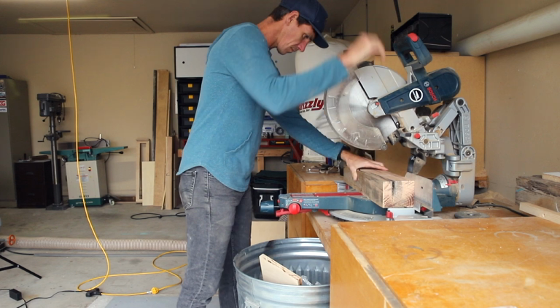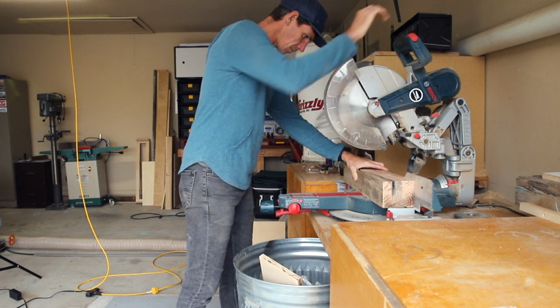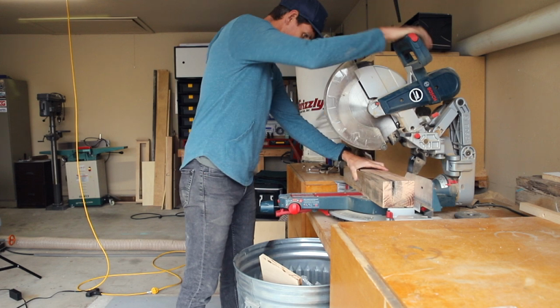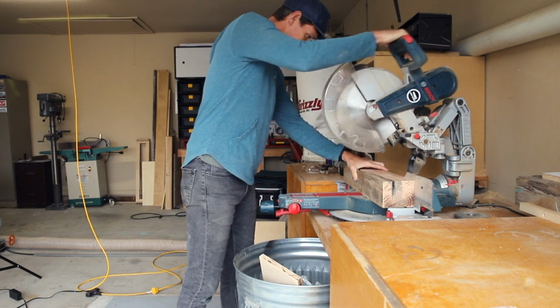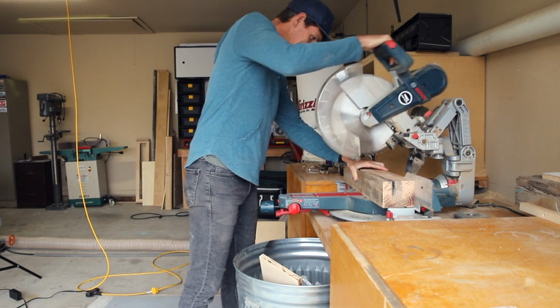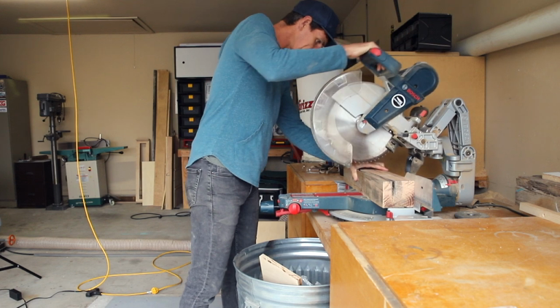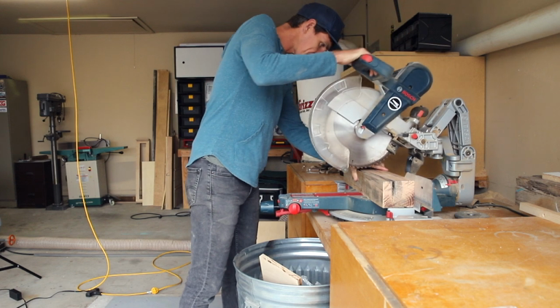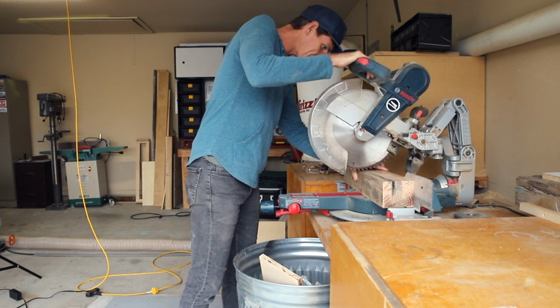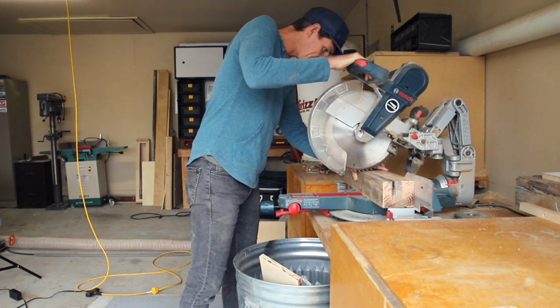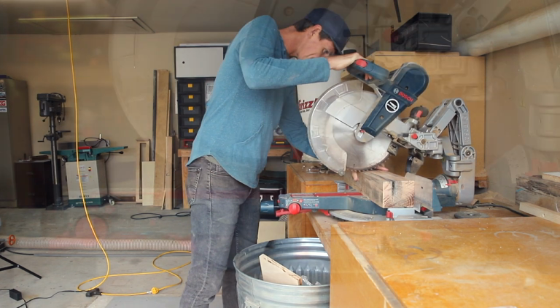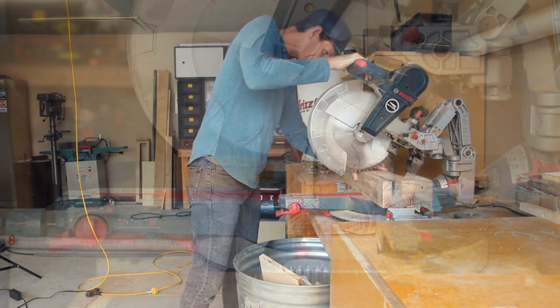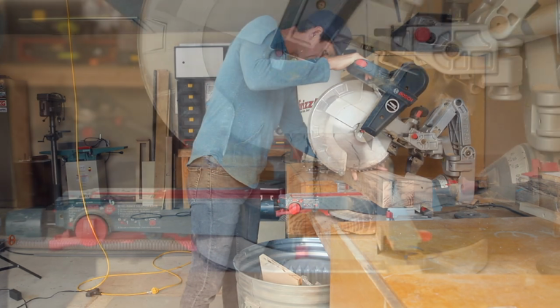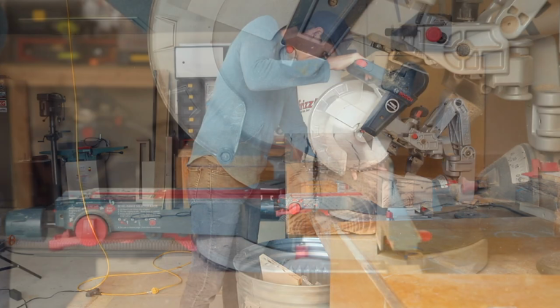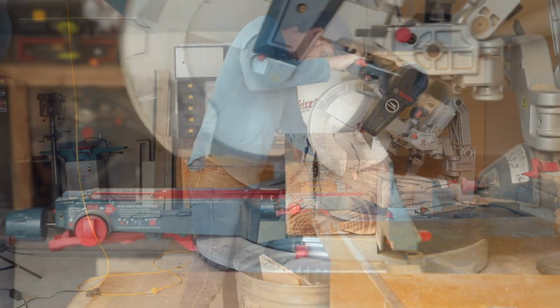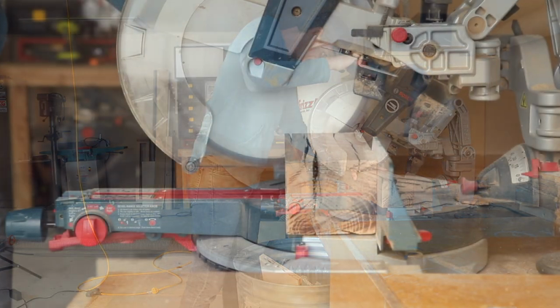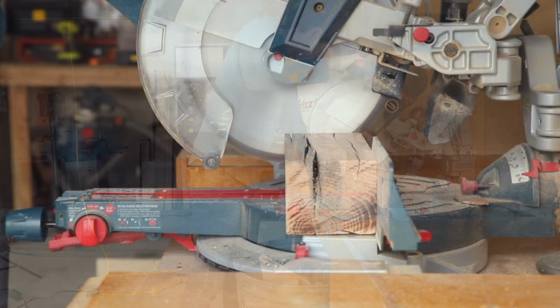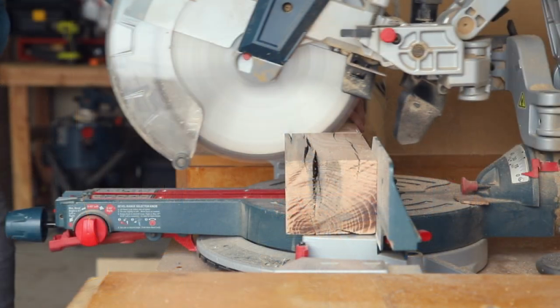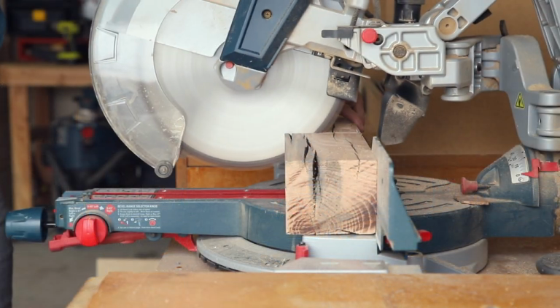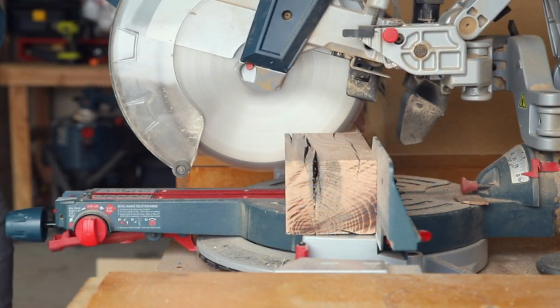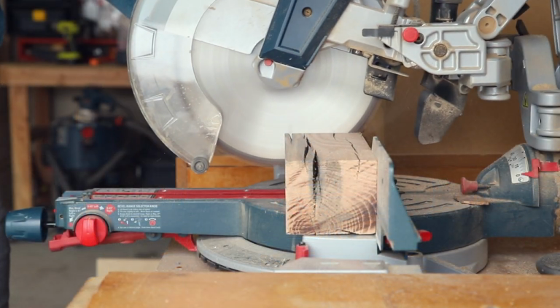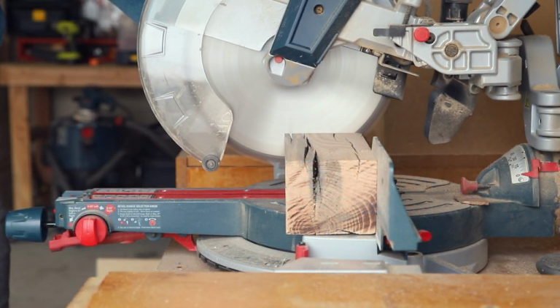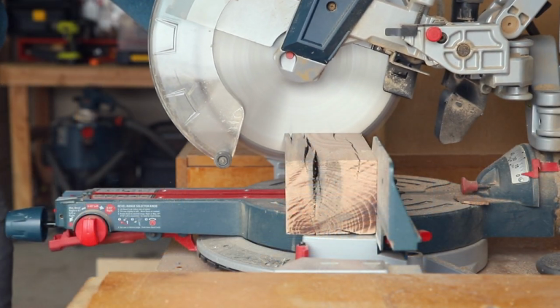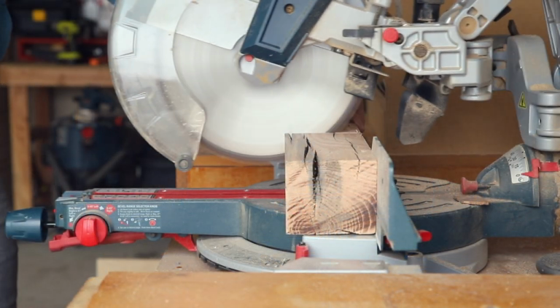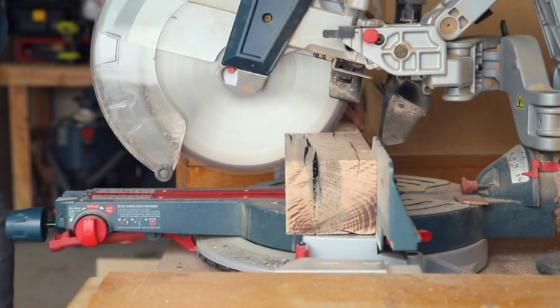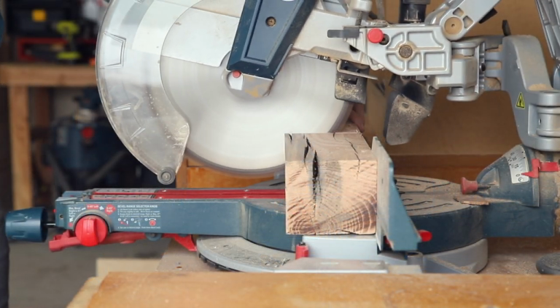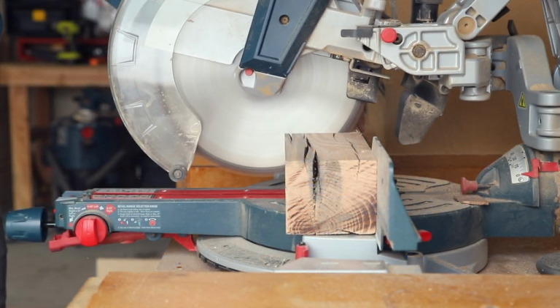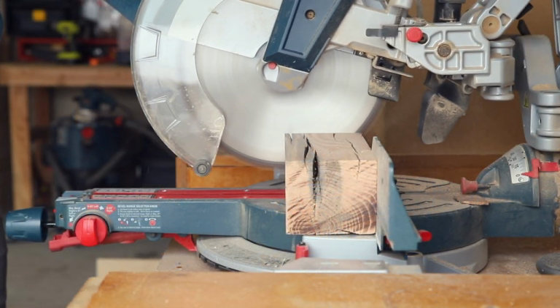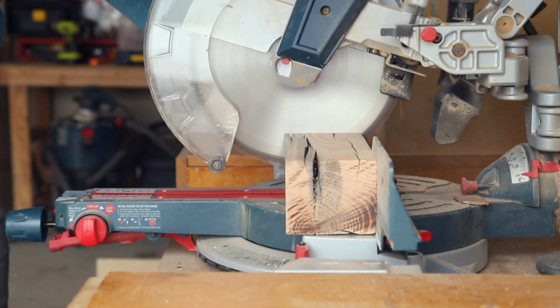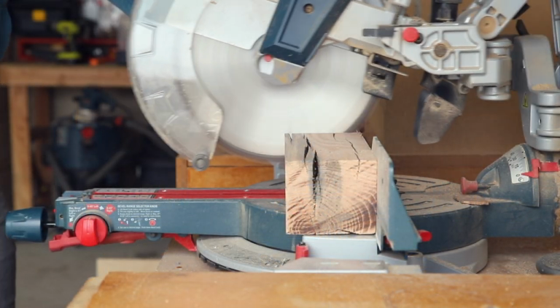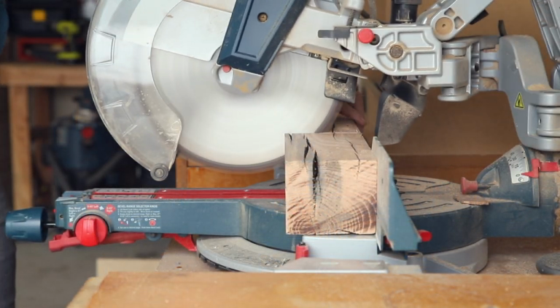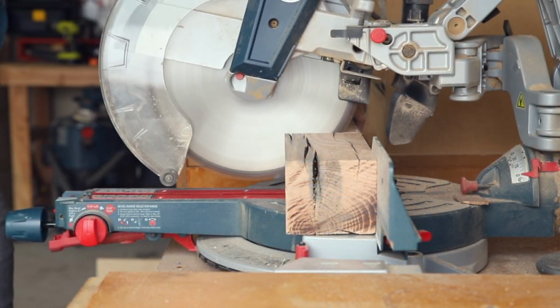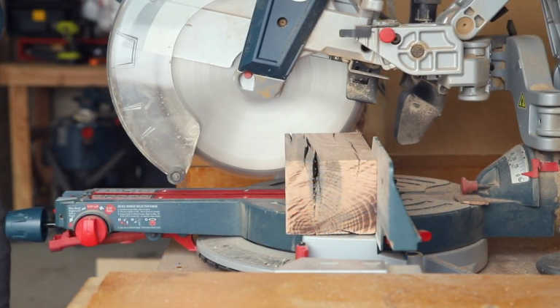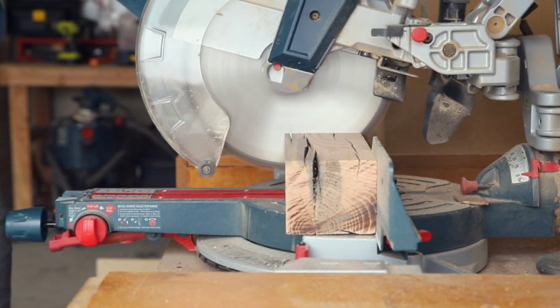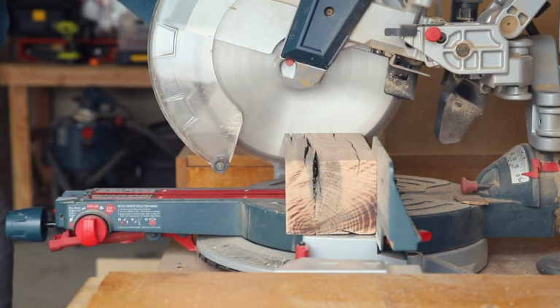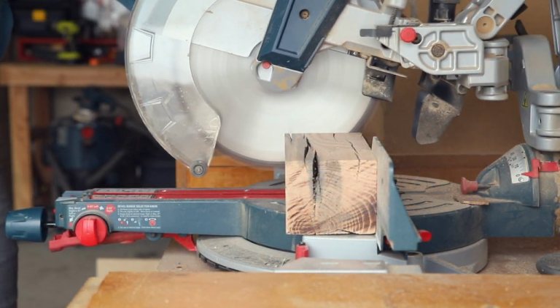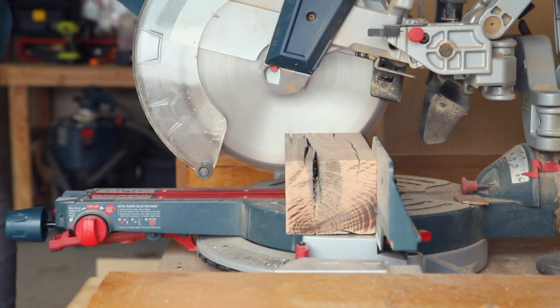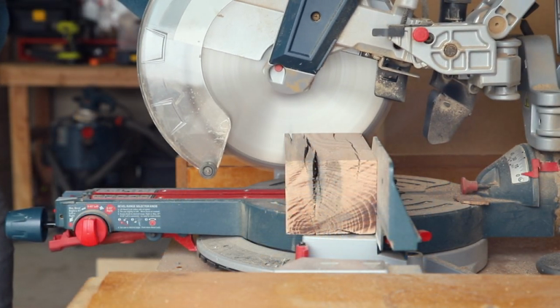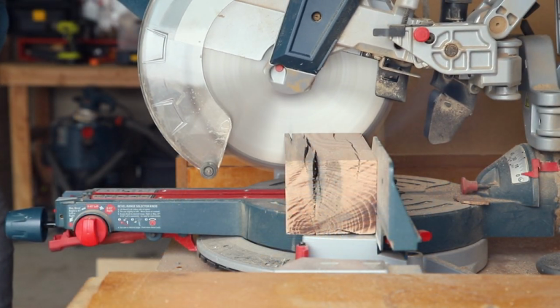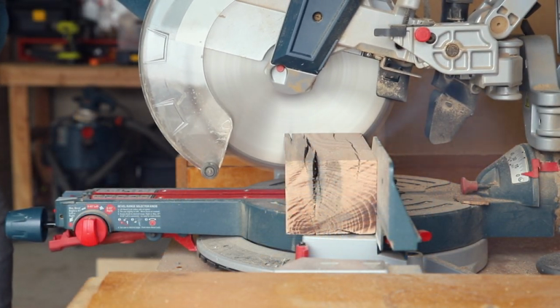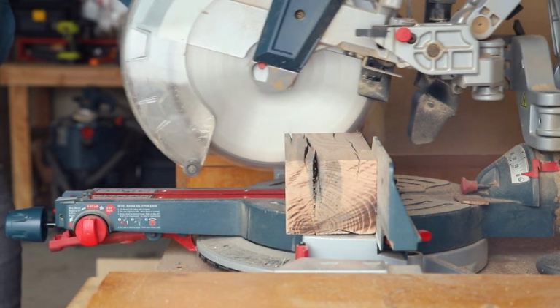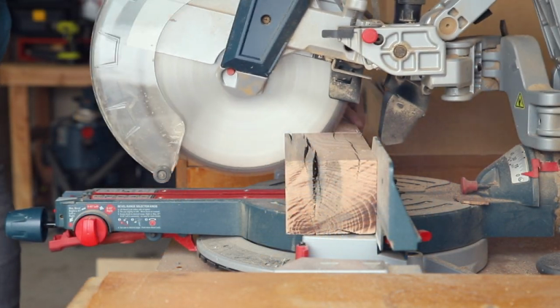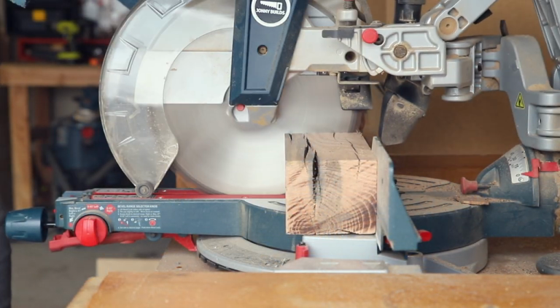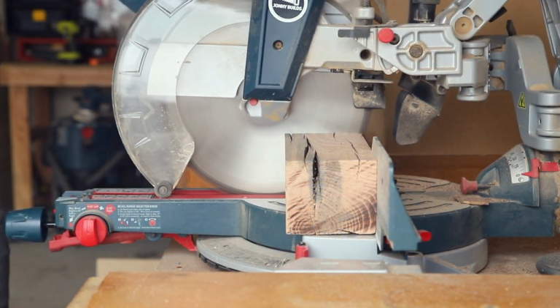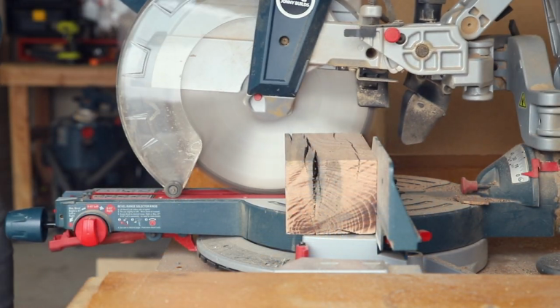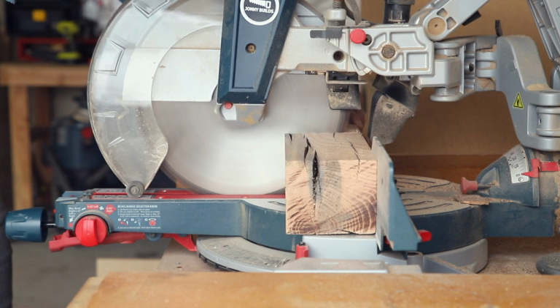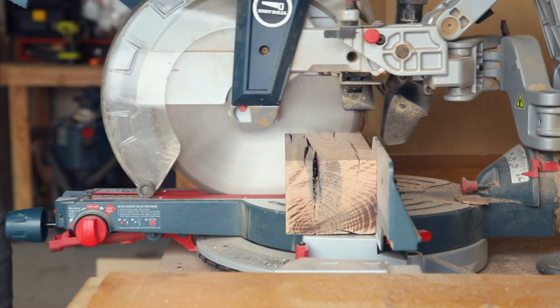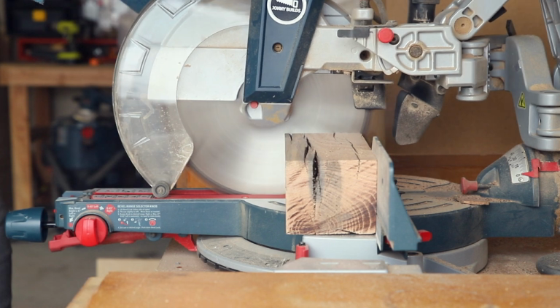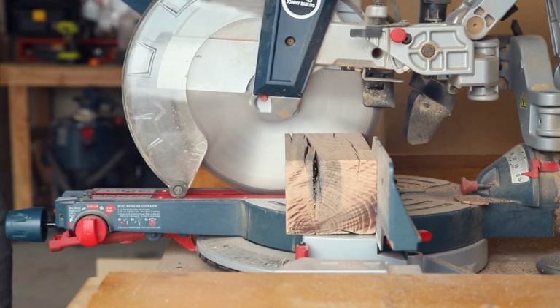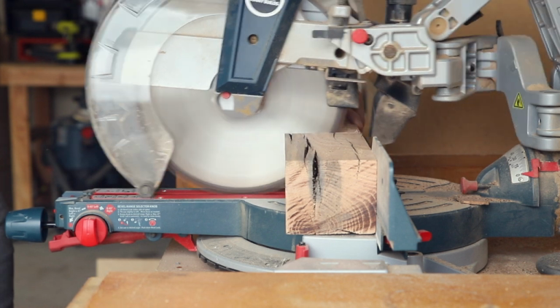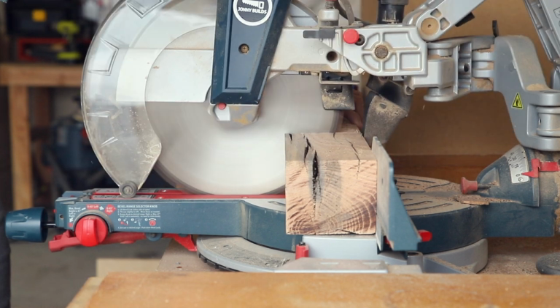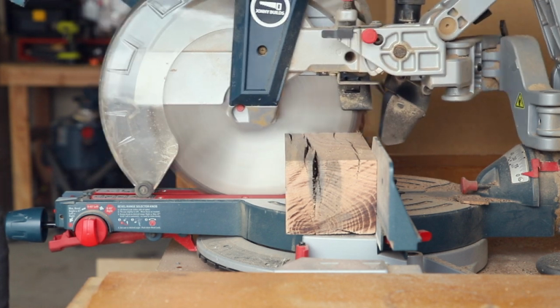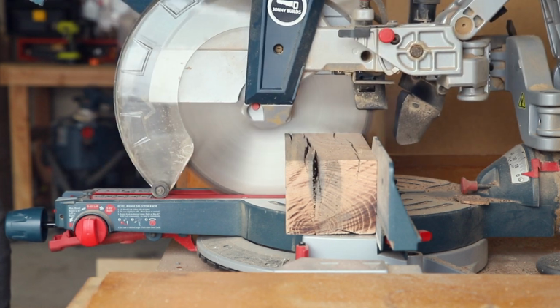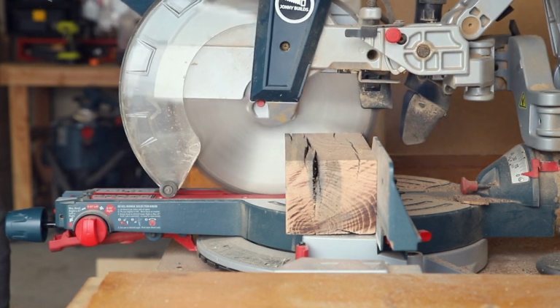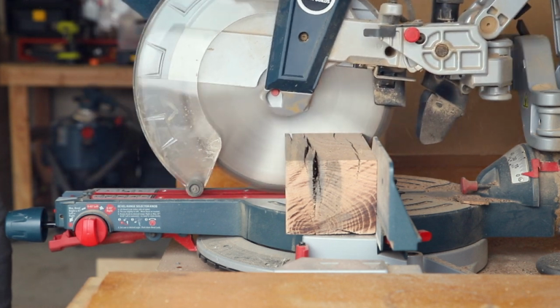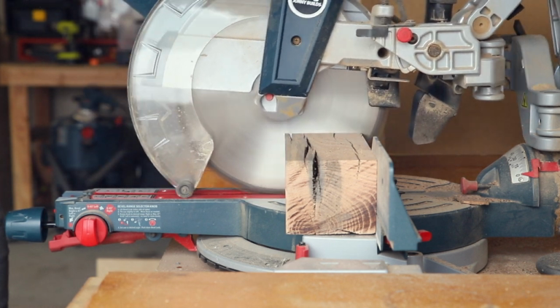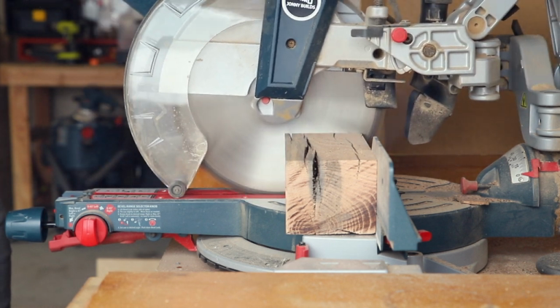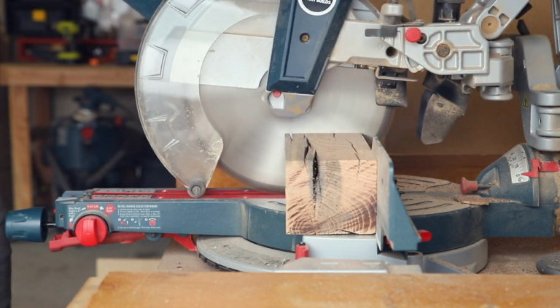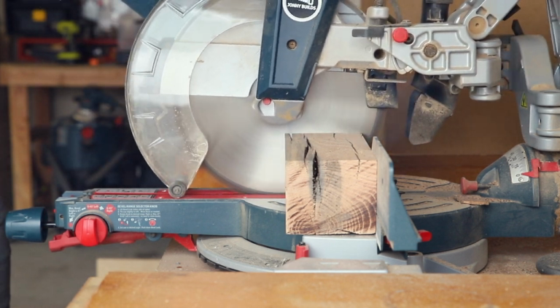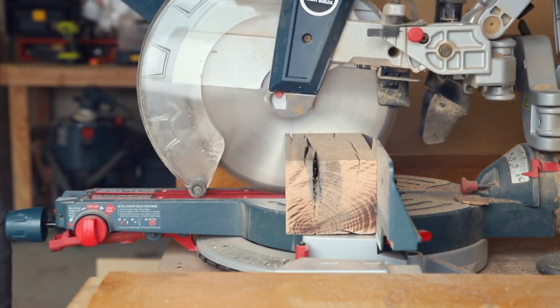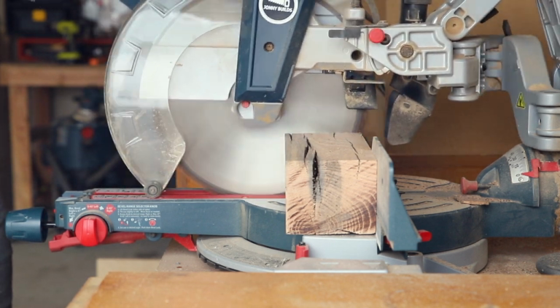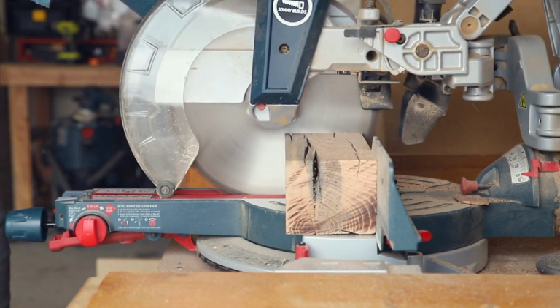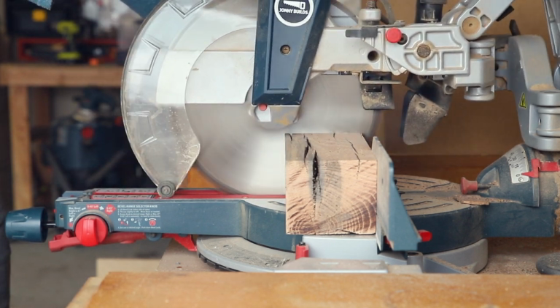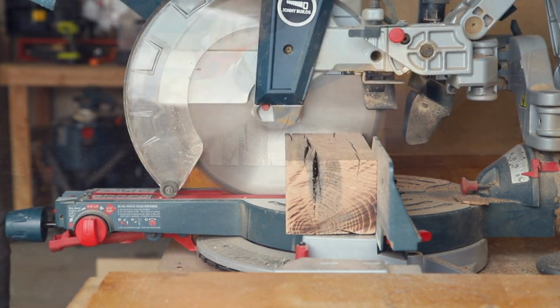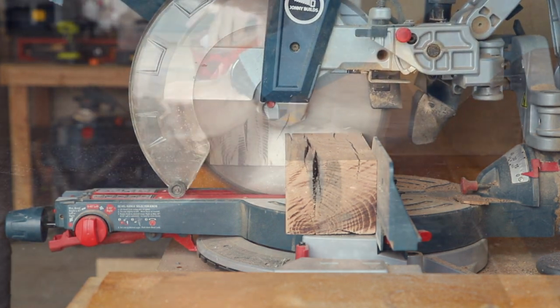I cut the beam down to 13 inches on the miter saw, and this is also where I realized how dull my saw blades have become.